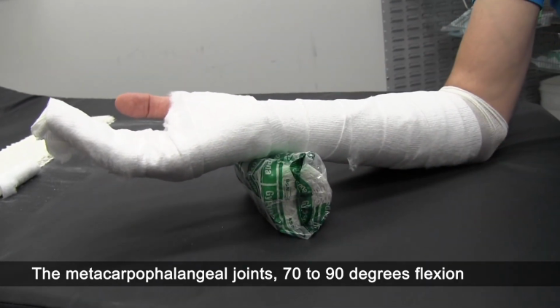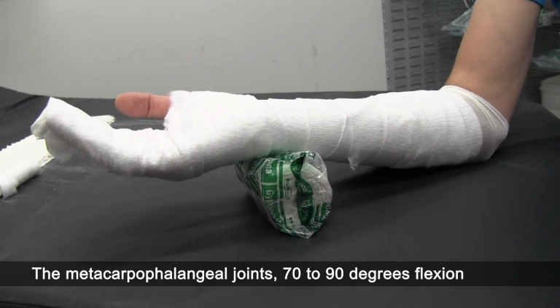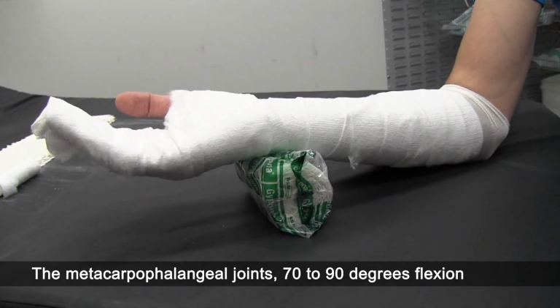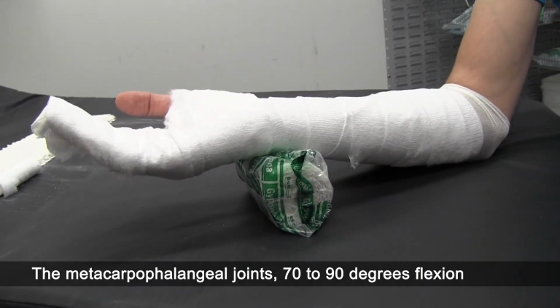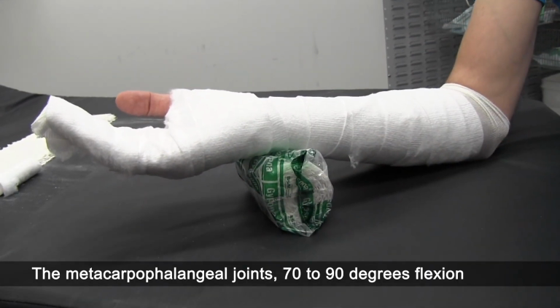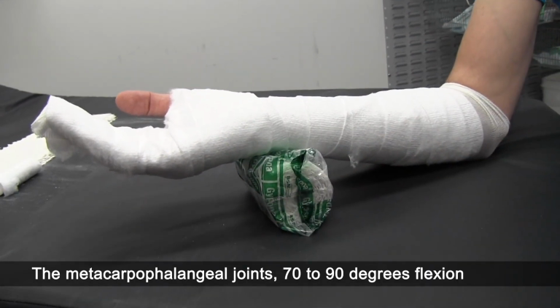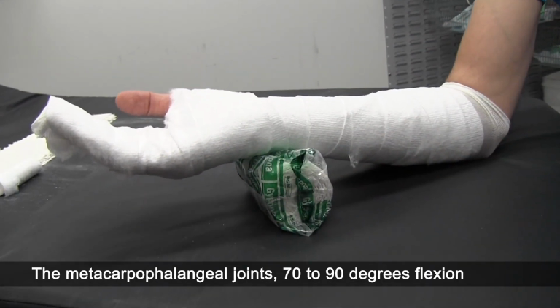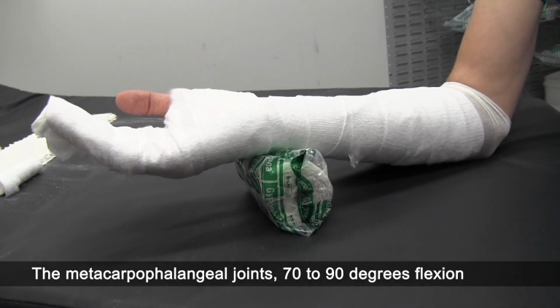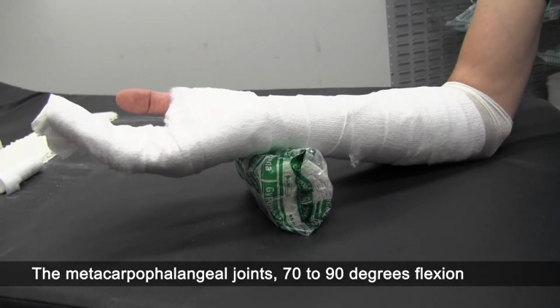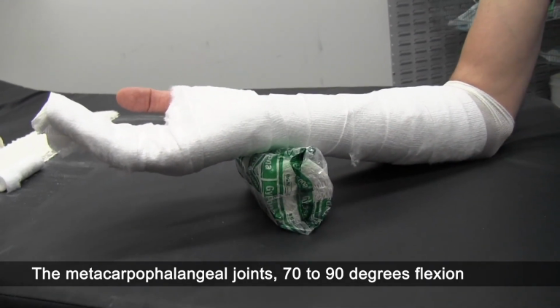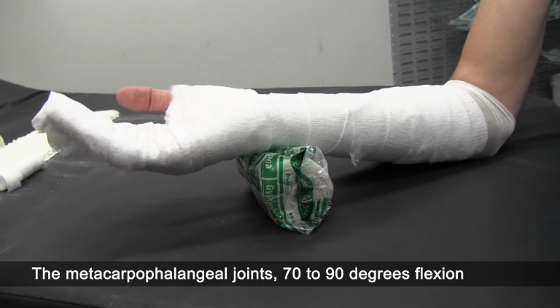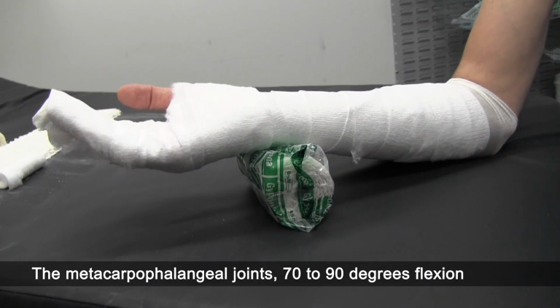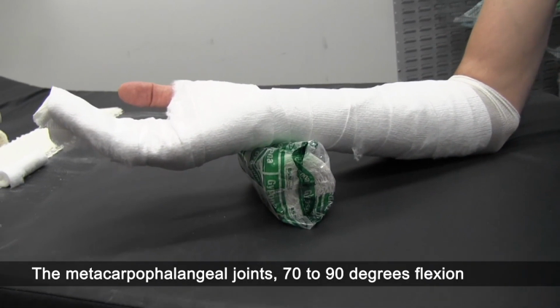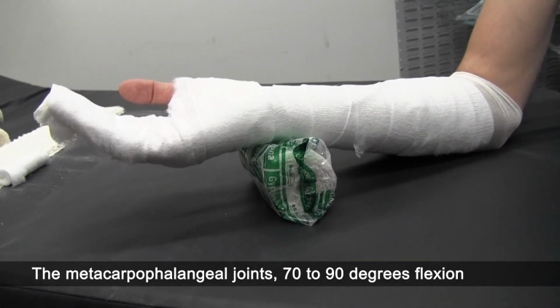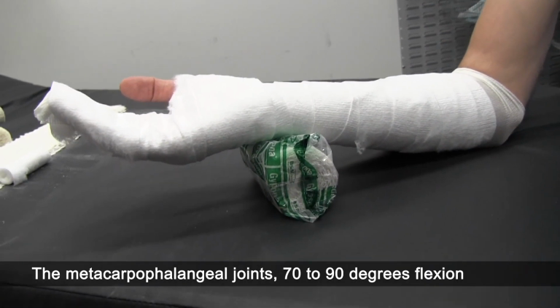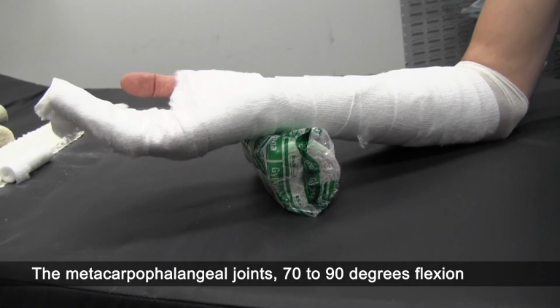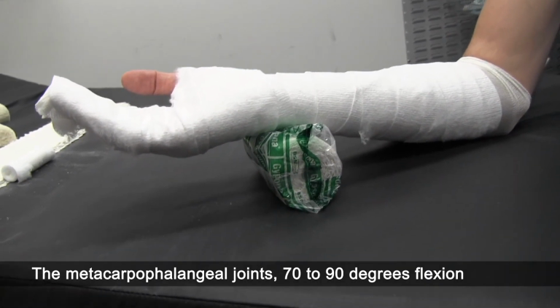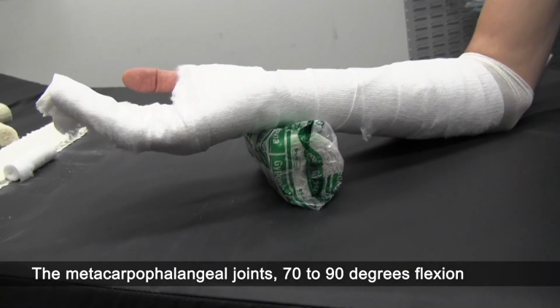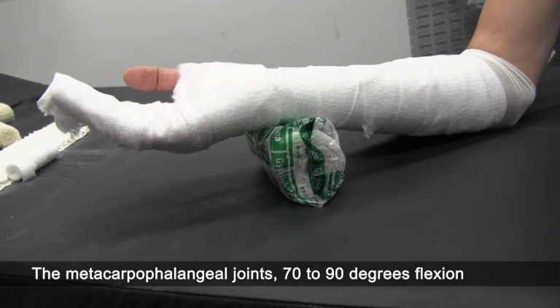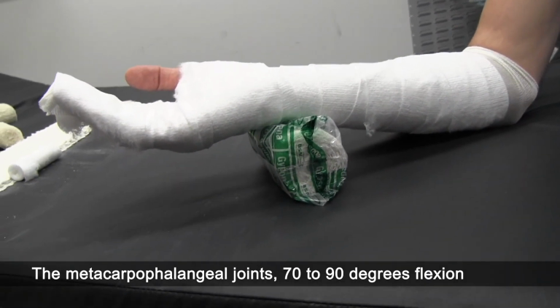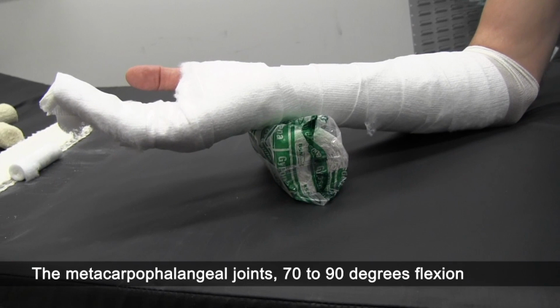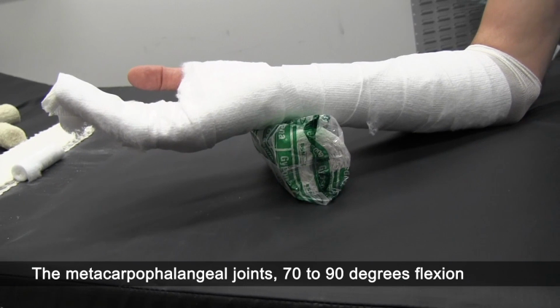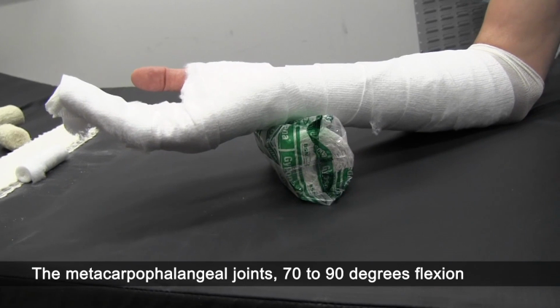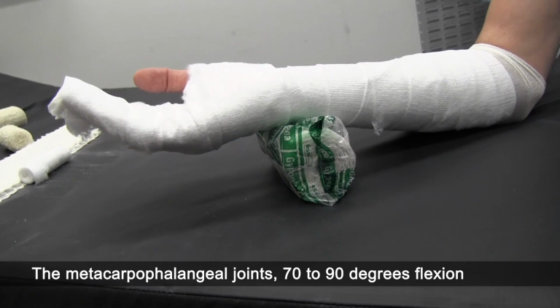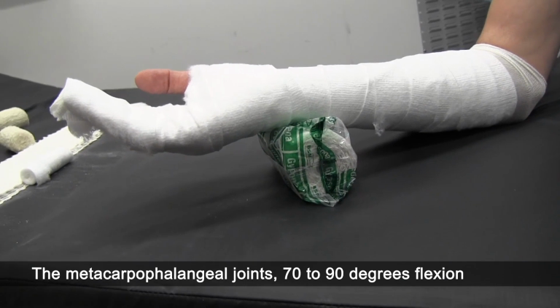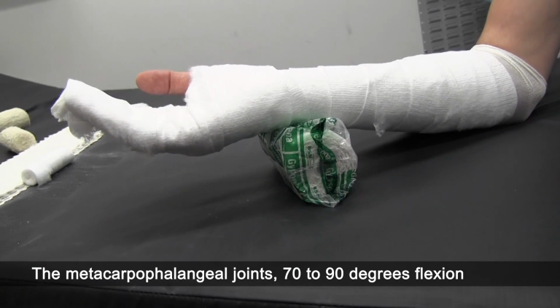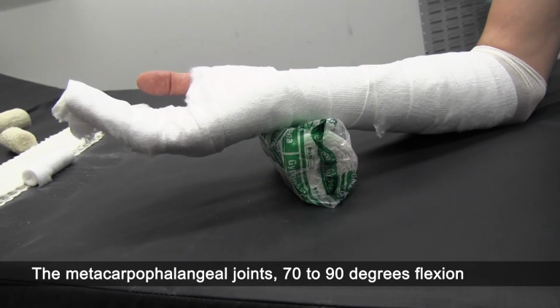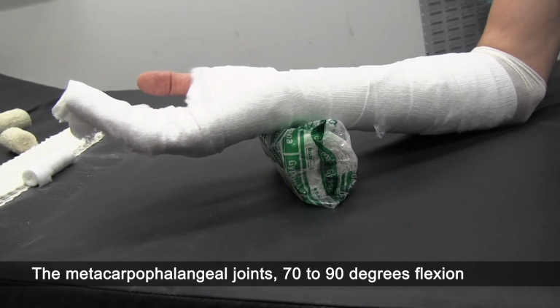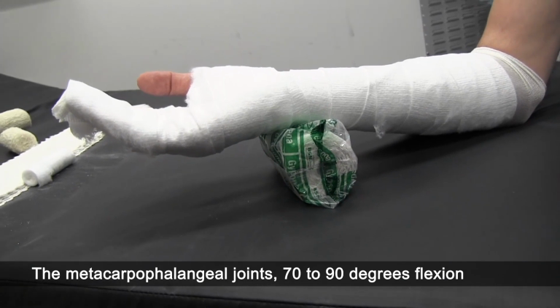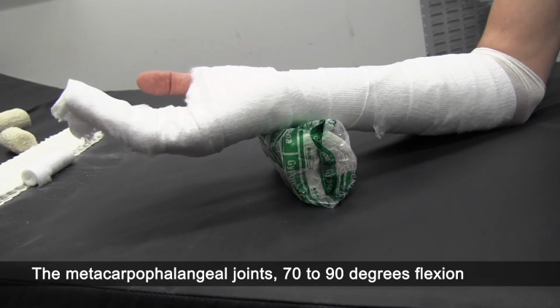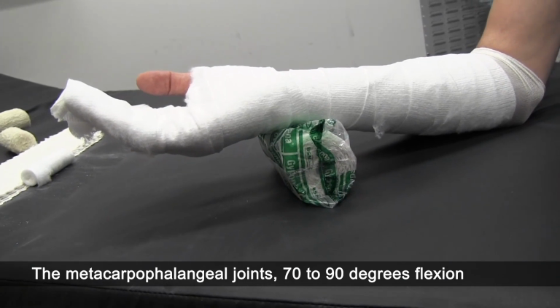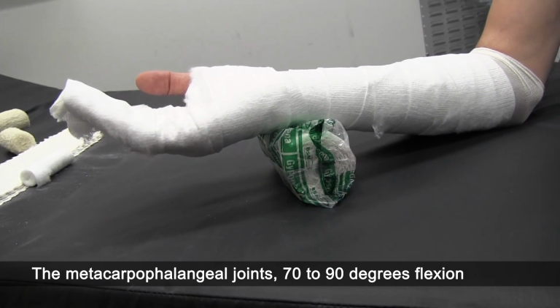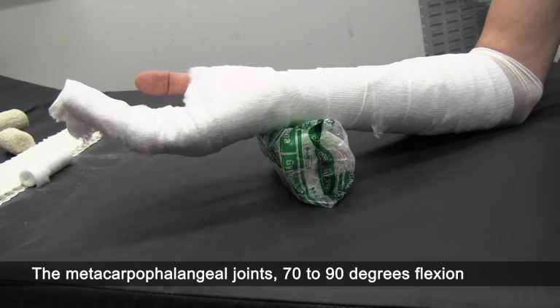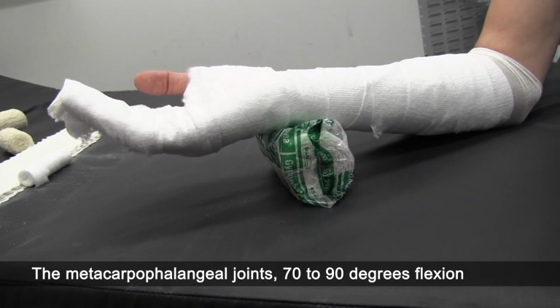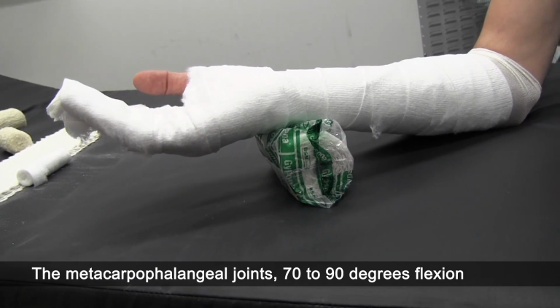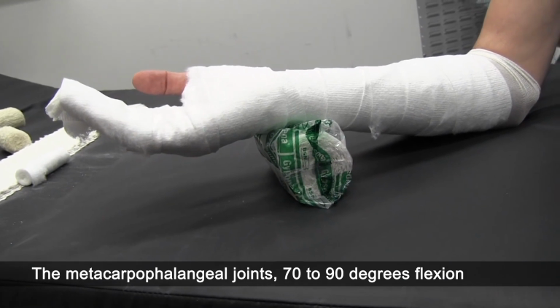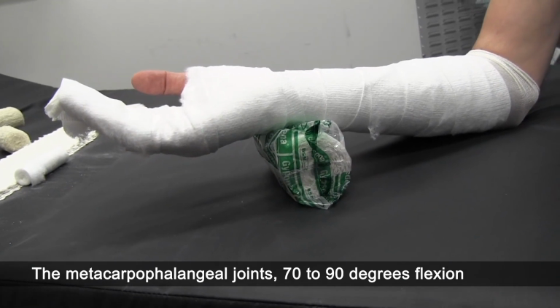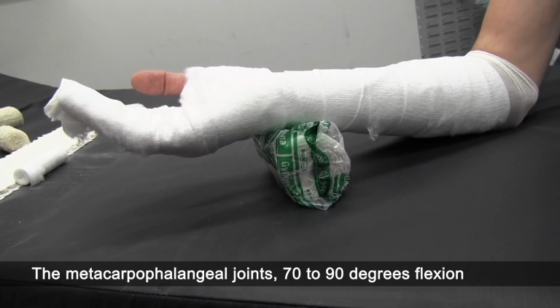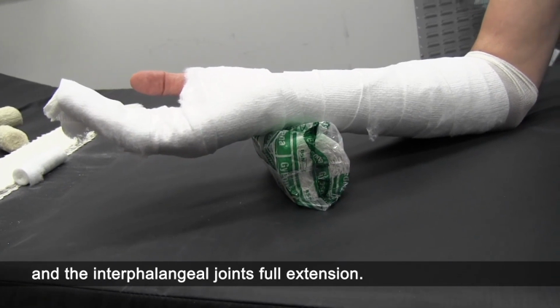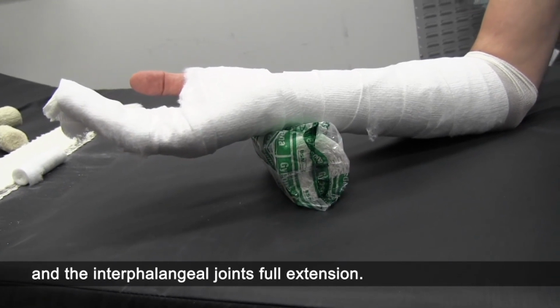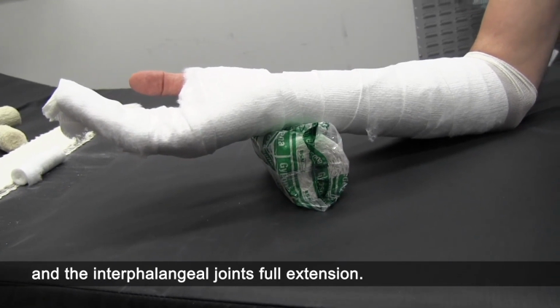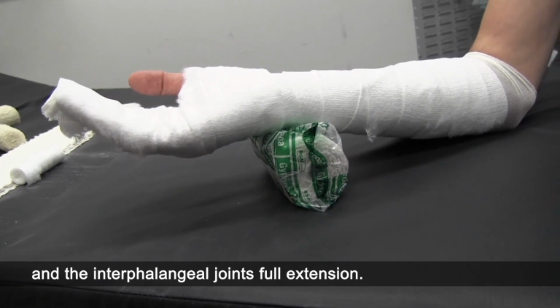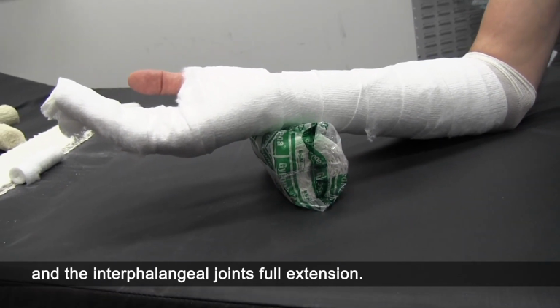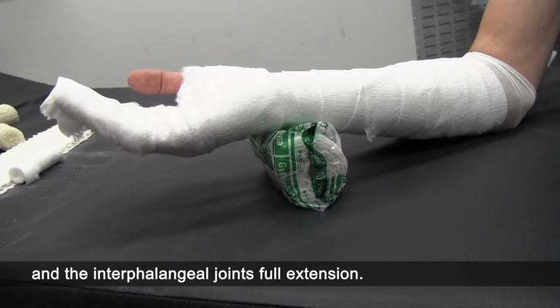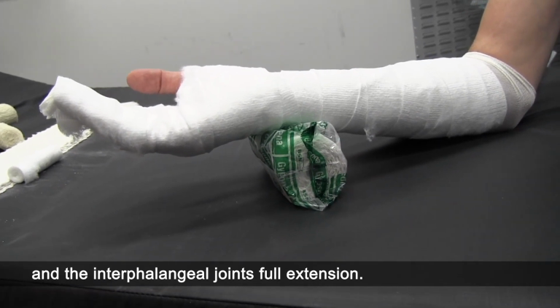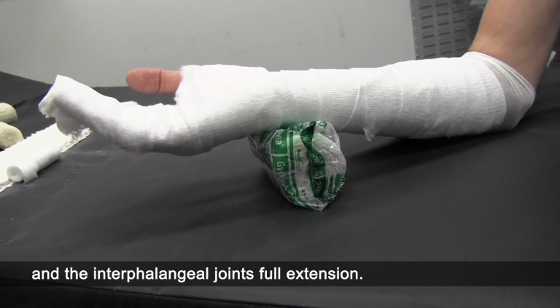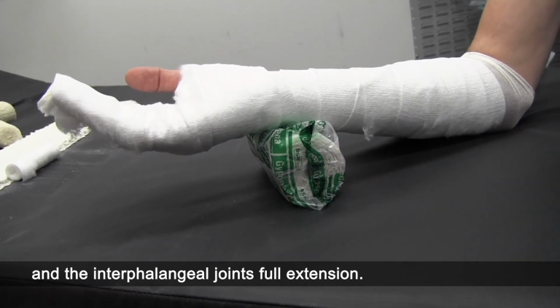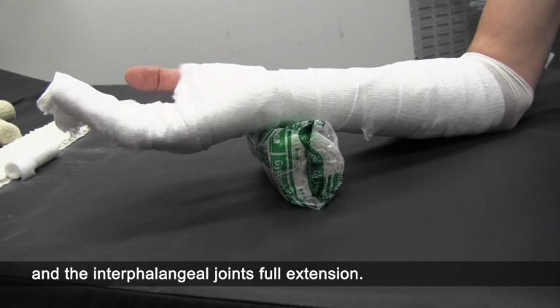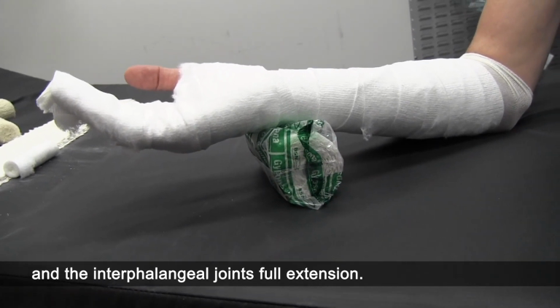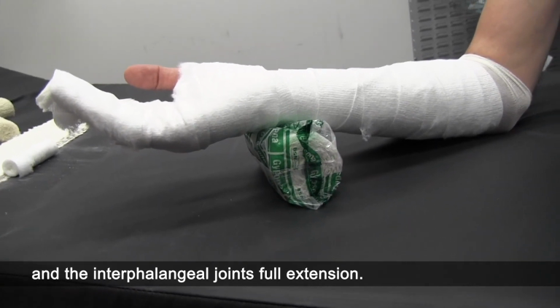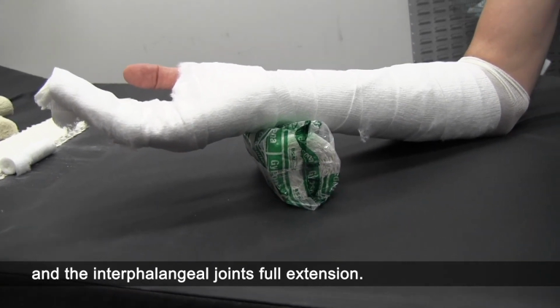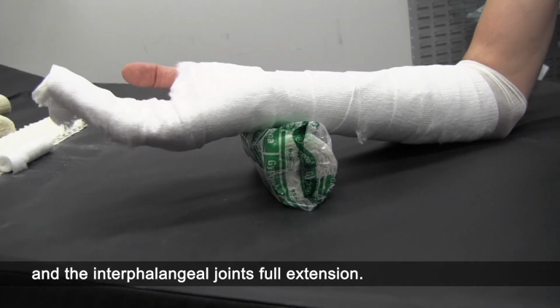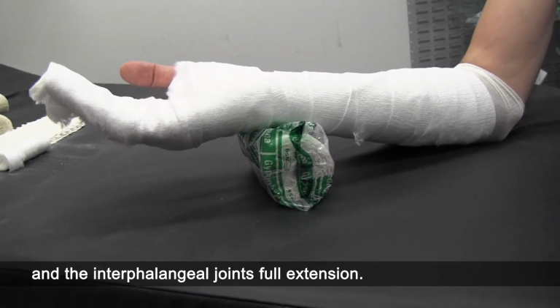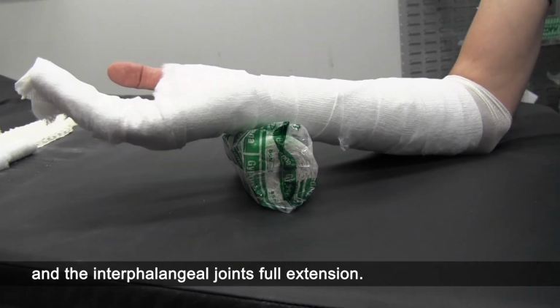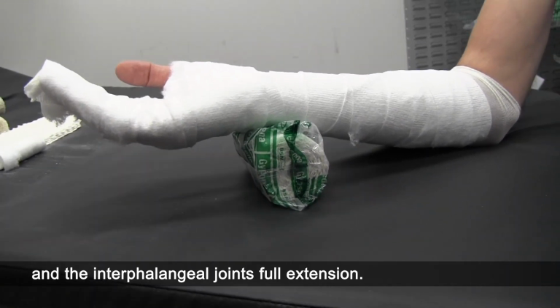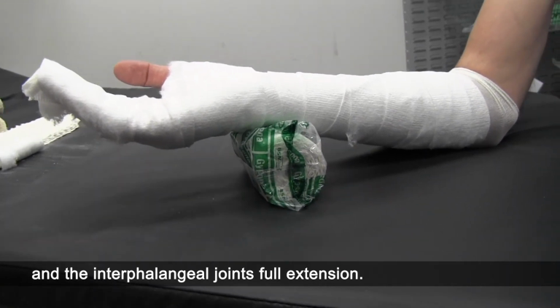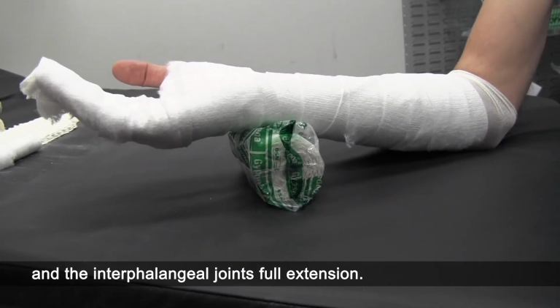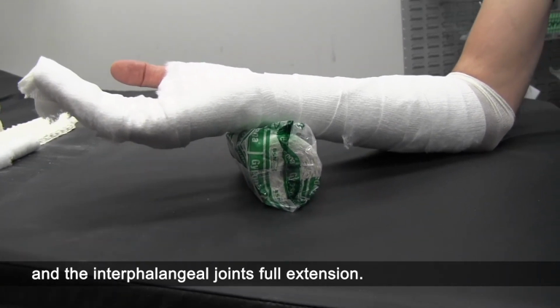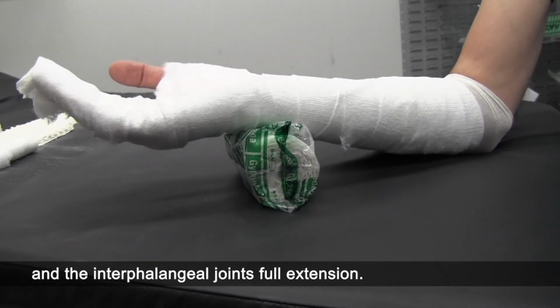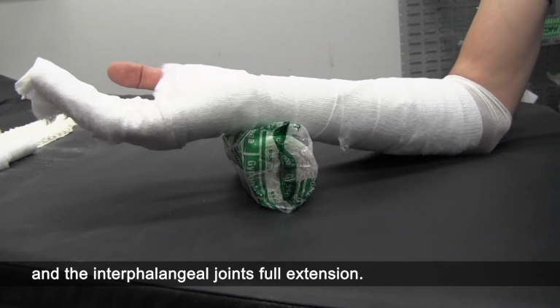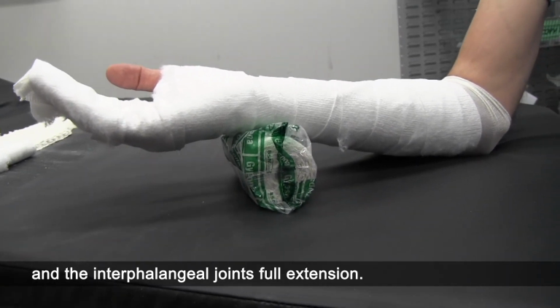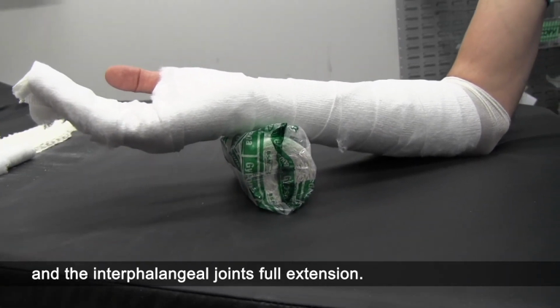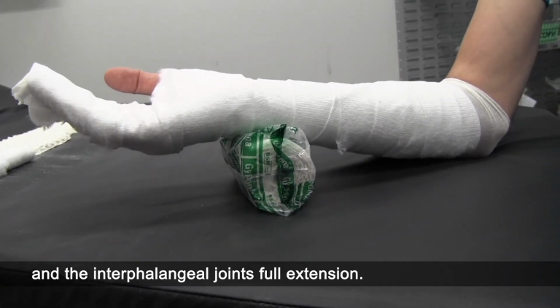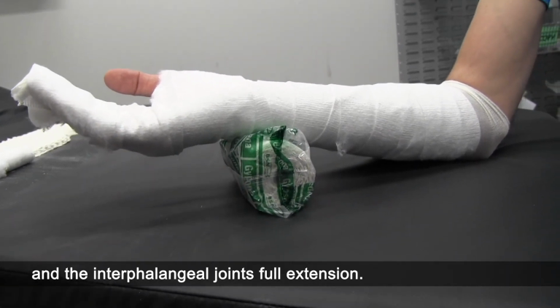The metacarpophalangeal joints are at 70 to 90 degrees flexion and the interphalangeal joints in full extension.